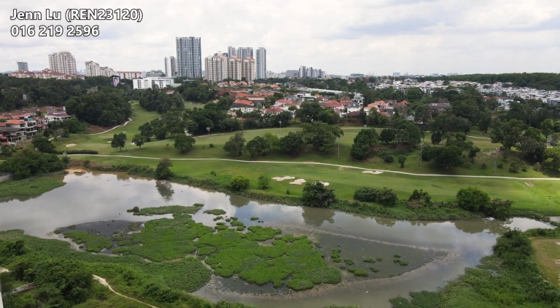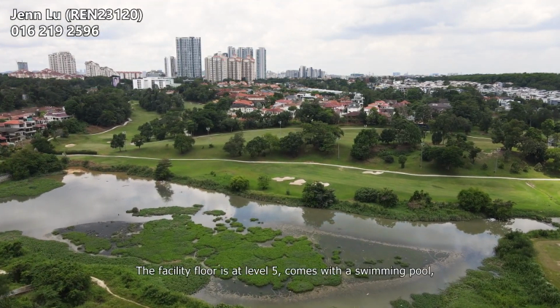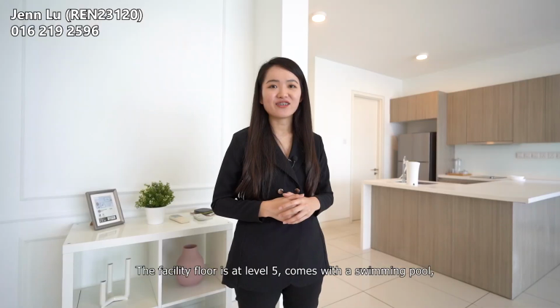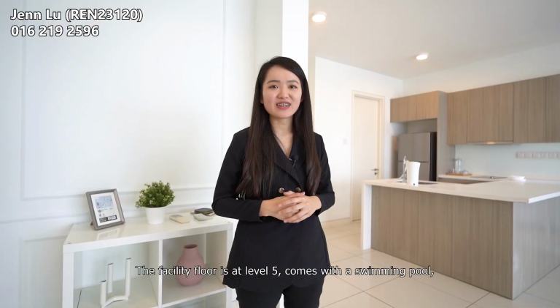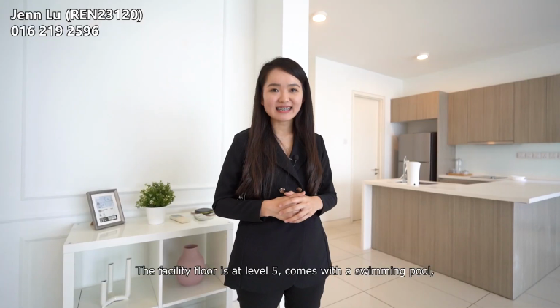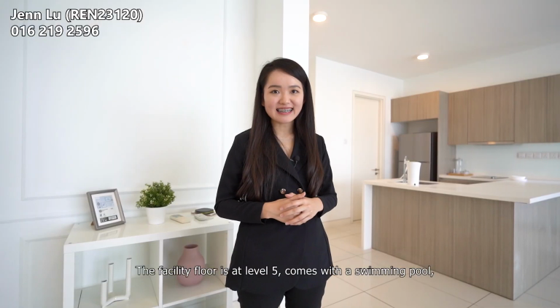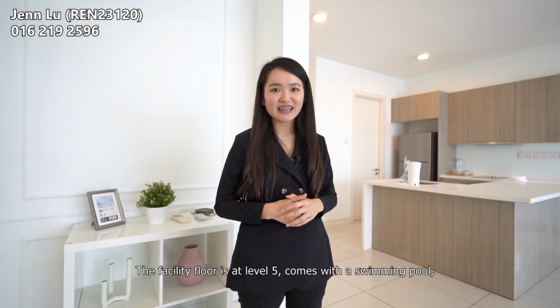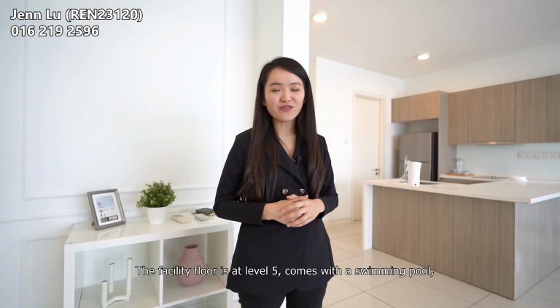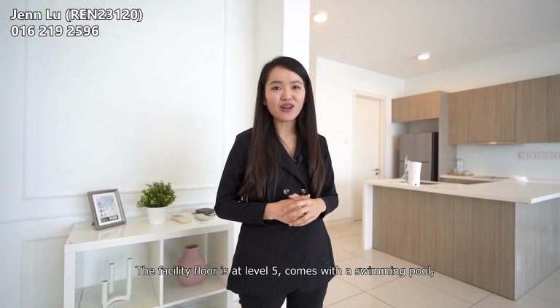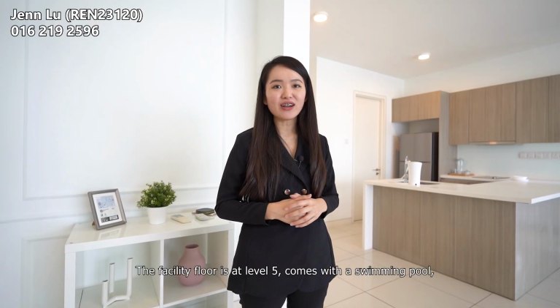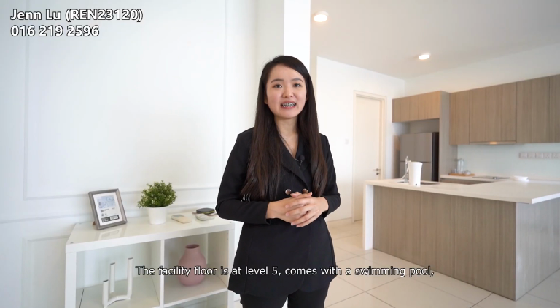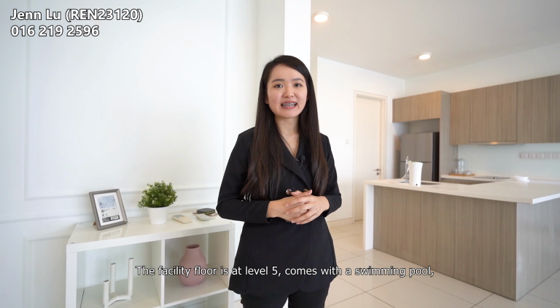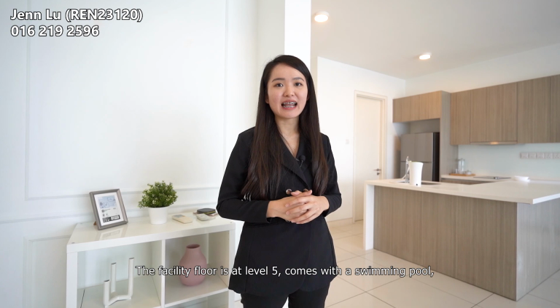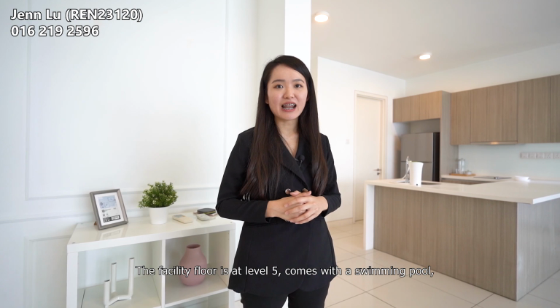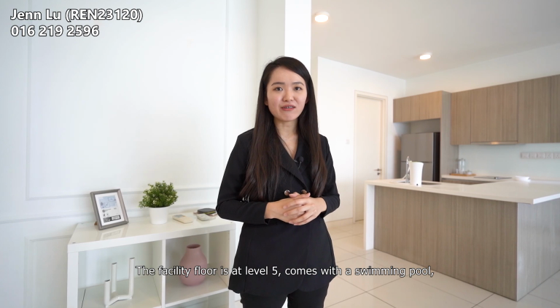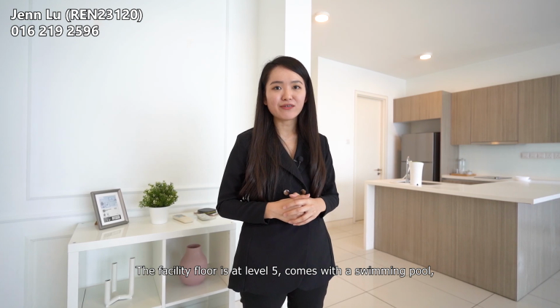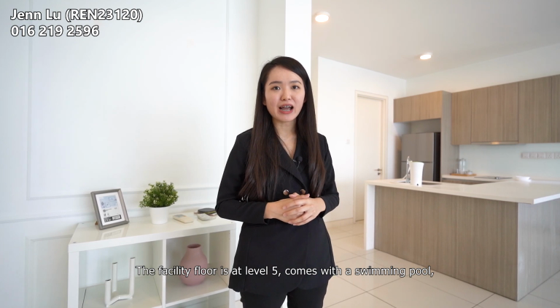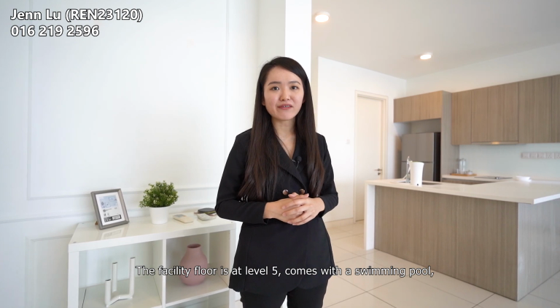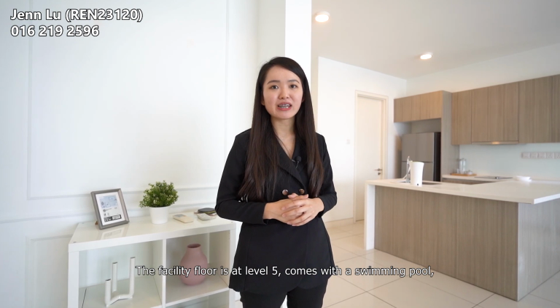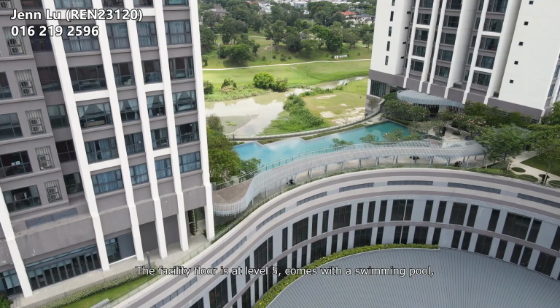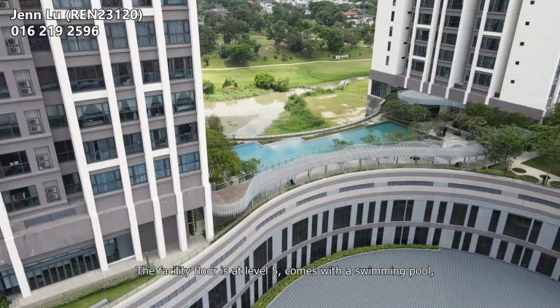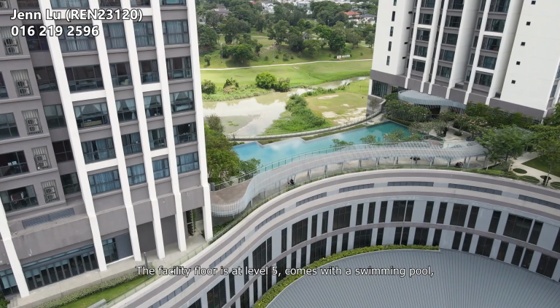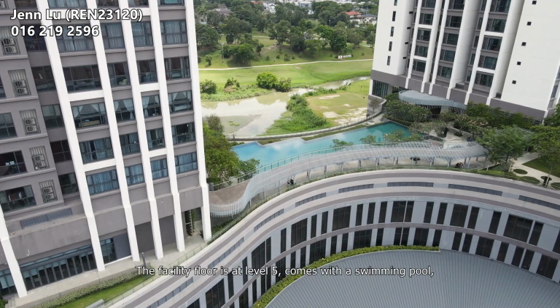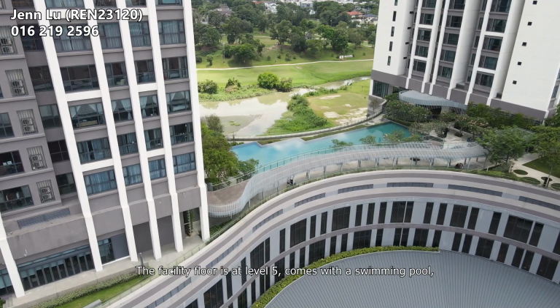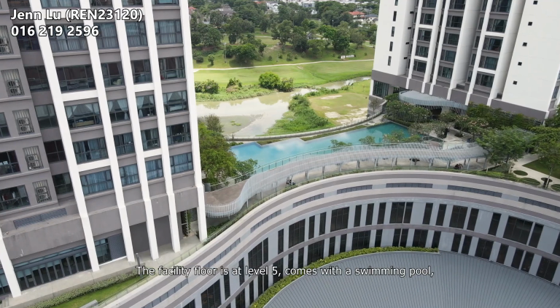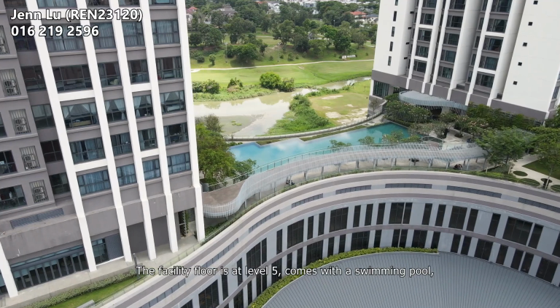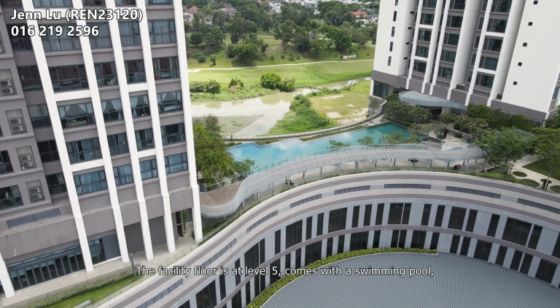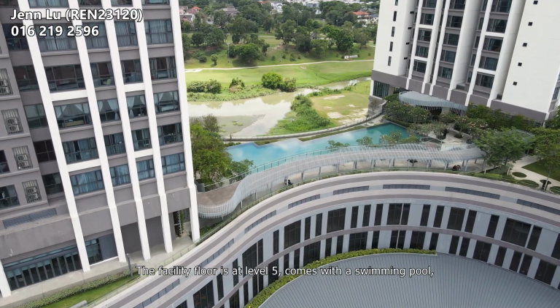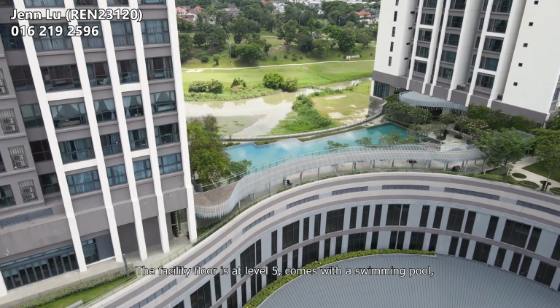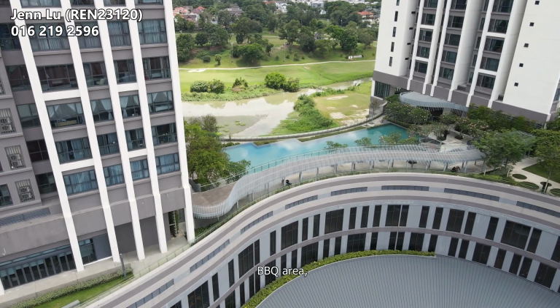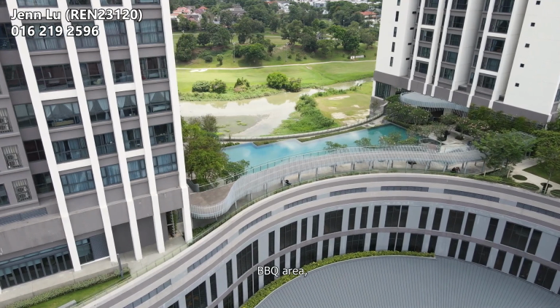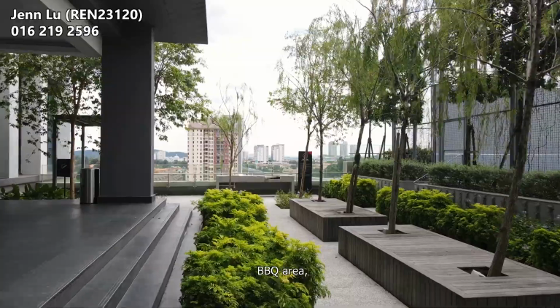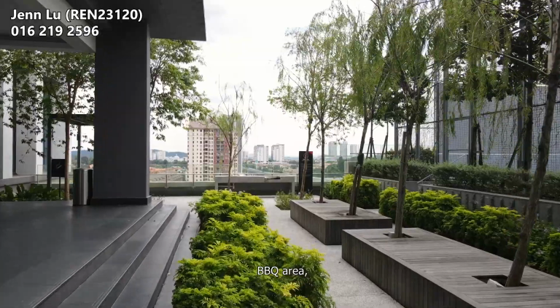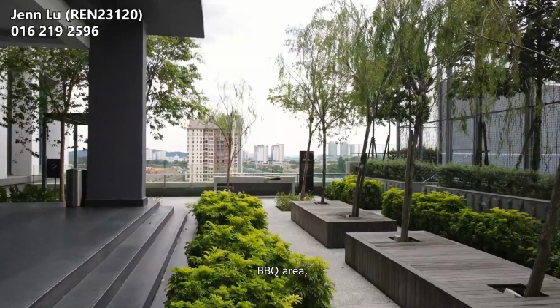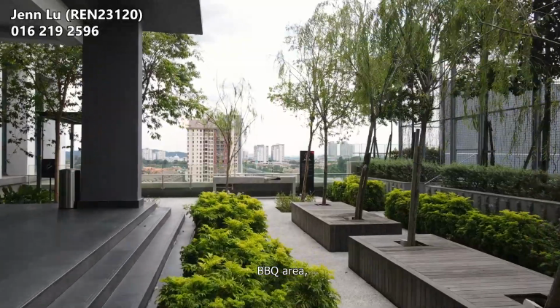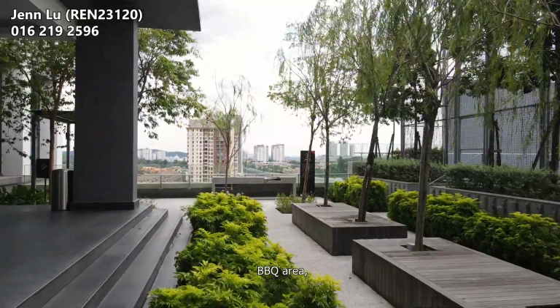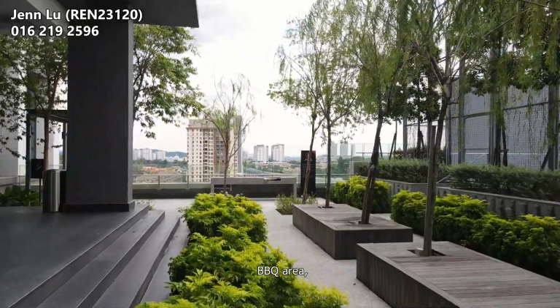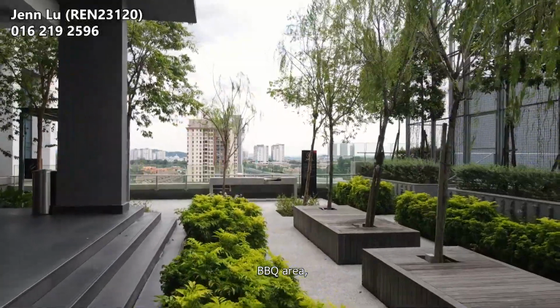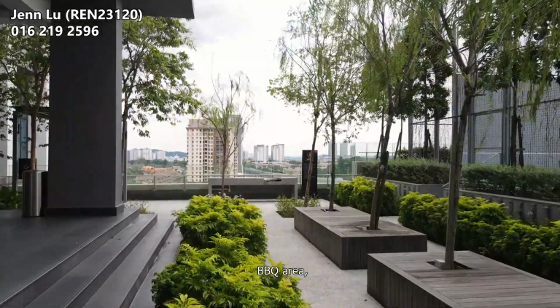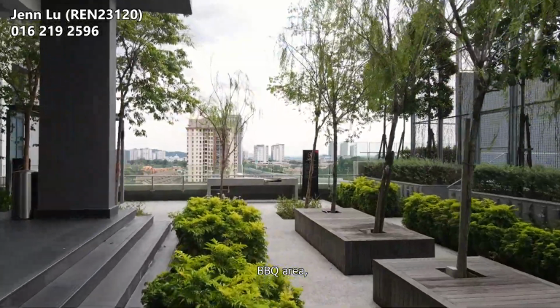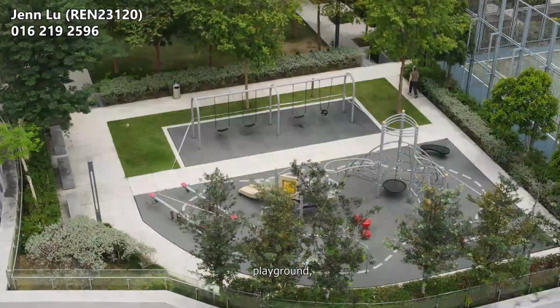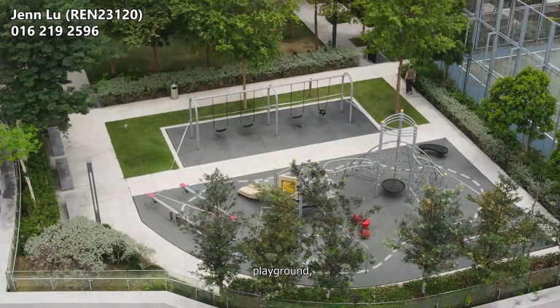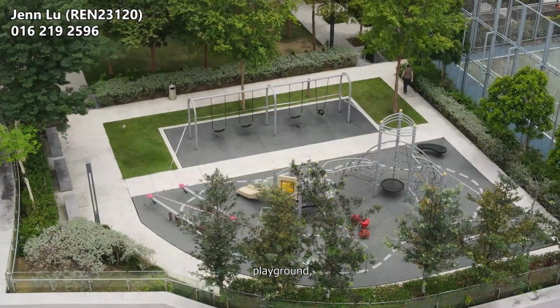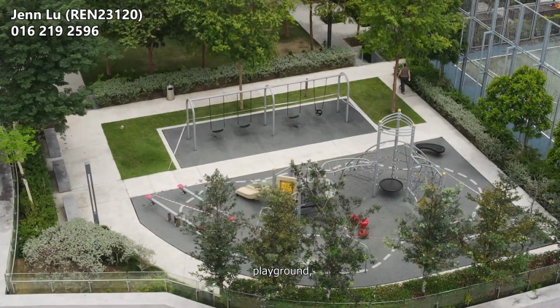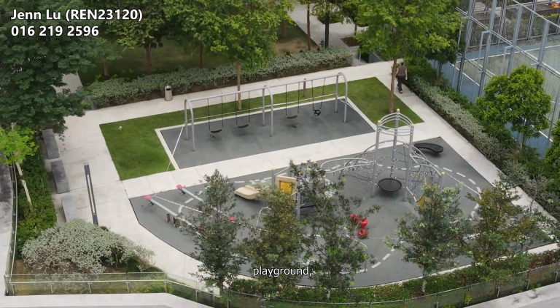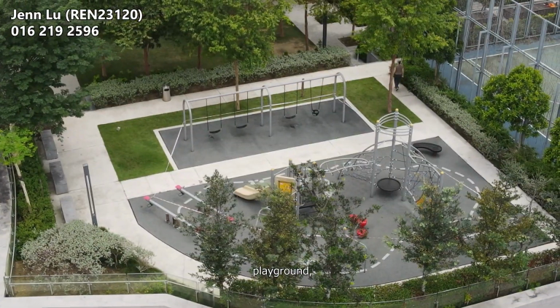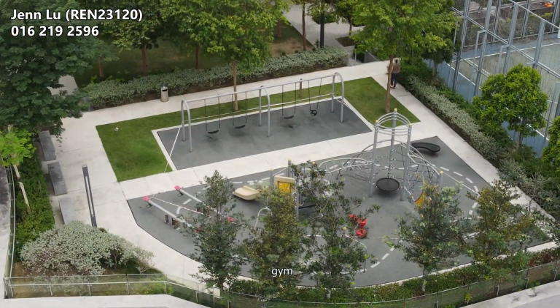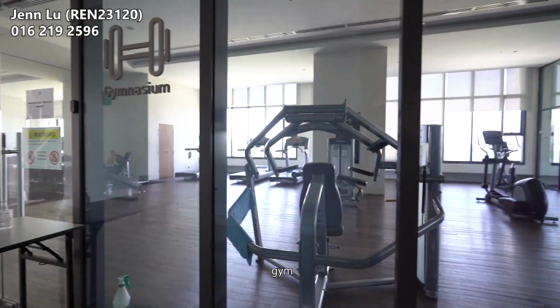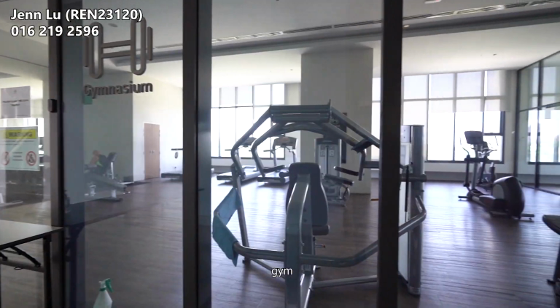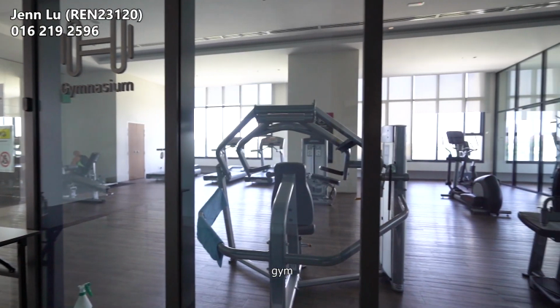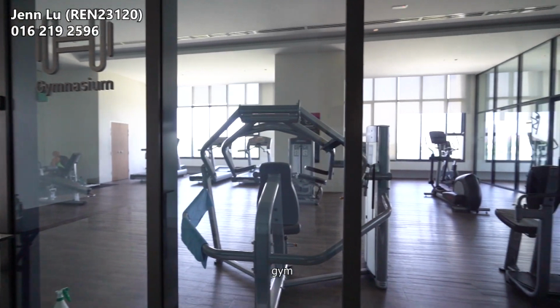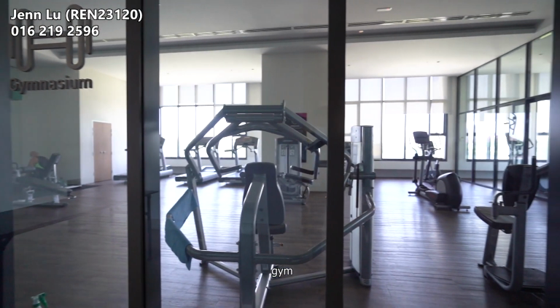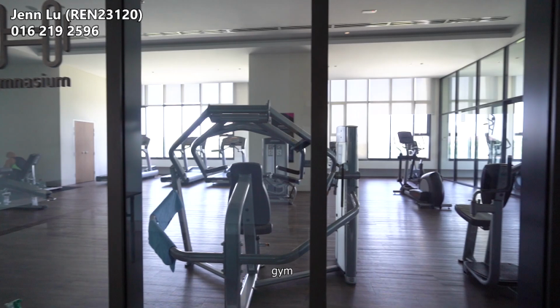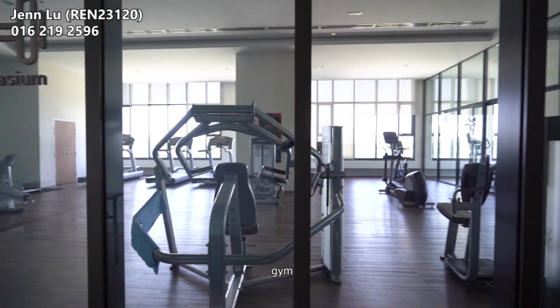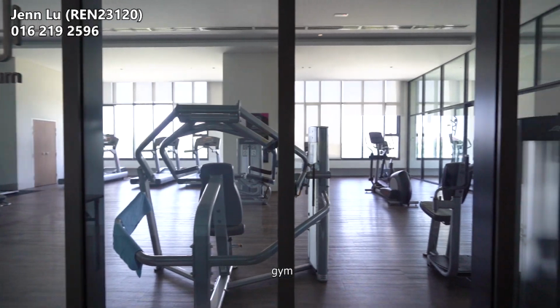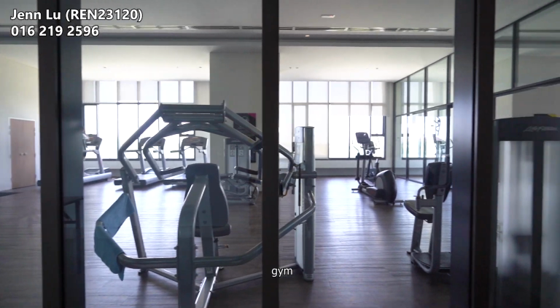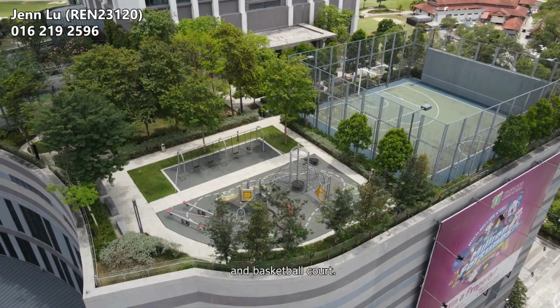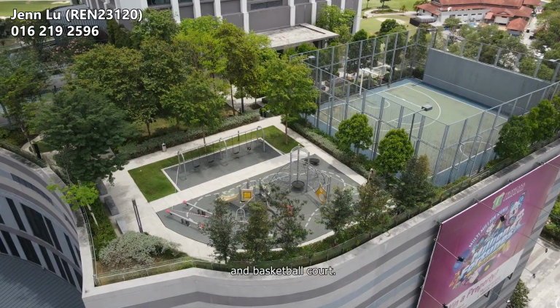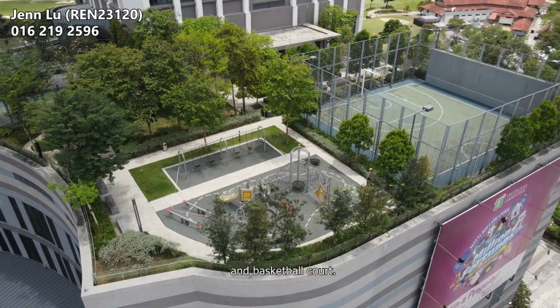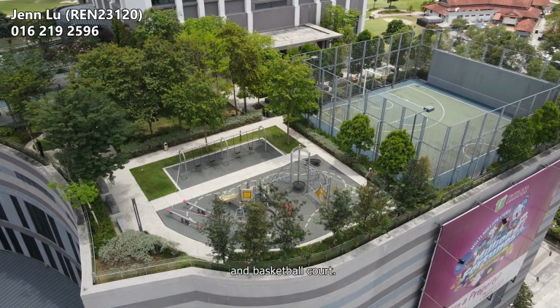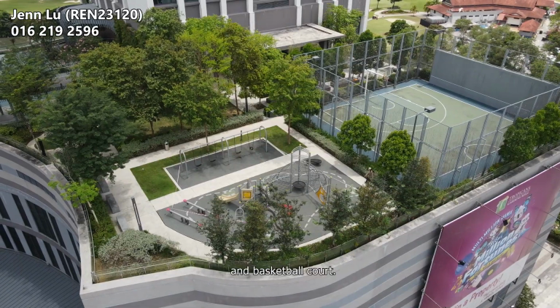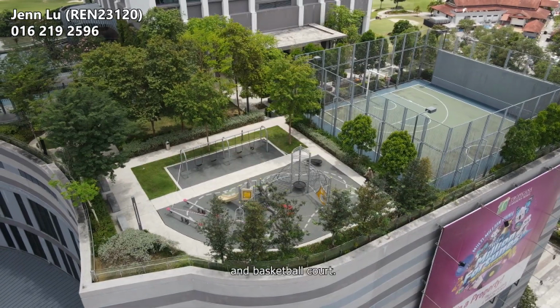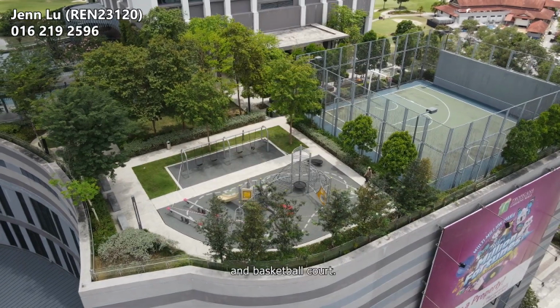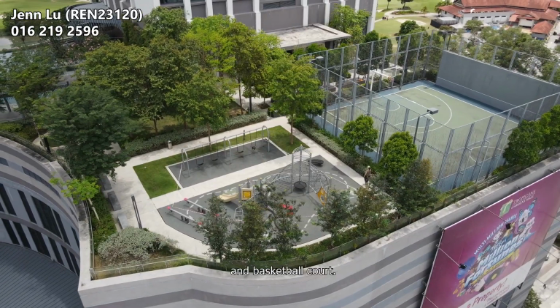The facility floor is at level 5. It comes with a swimming pool, barbecue area, playground, gym and a basketball court.